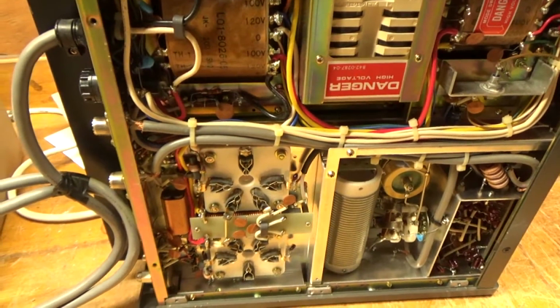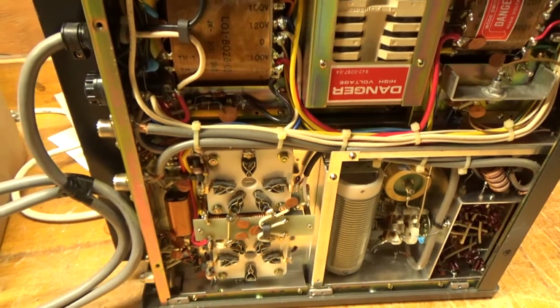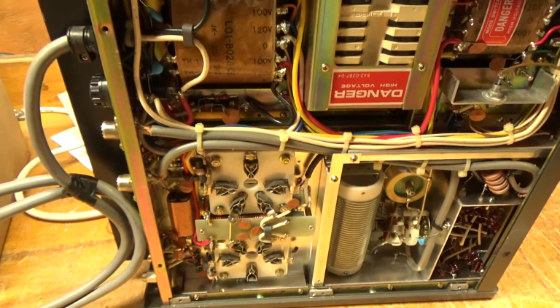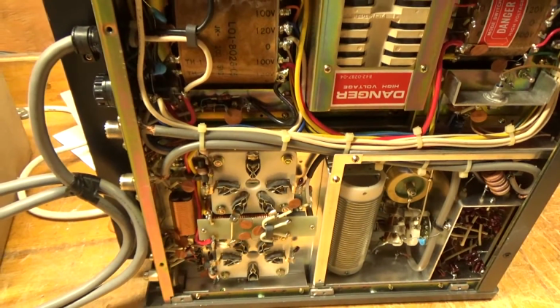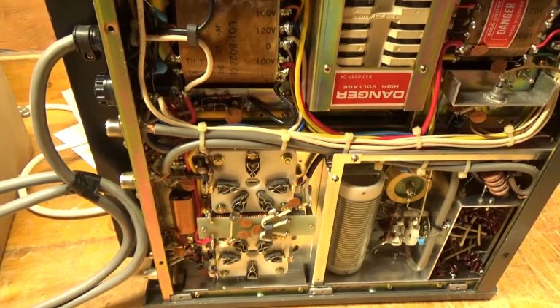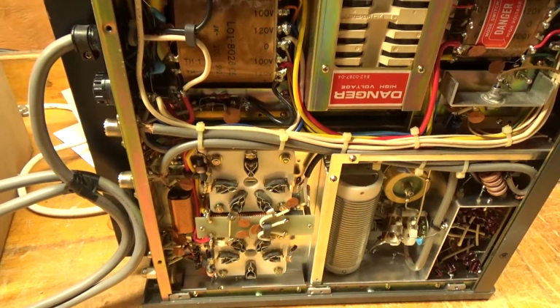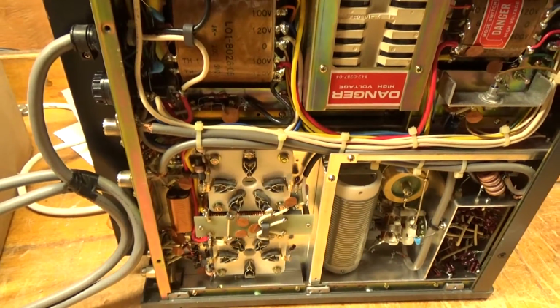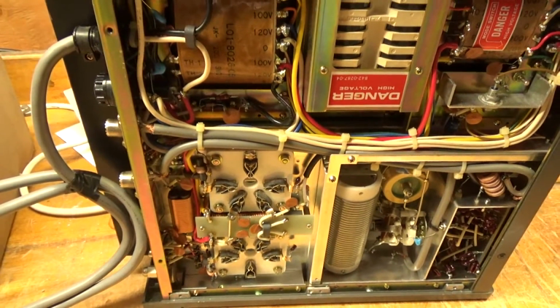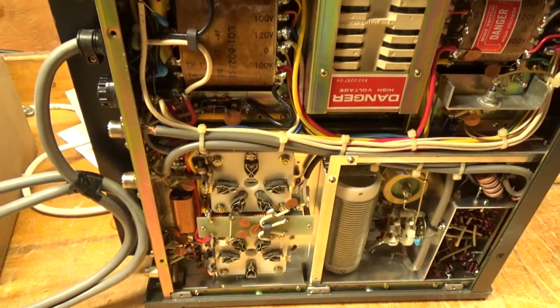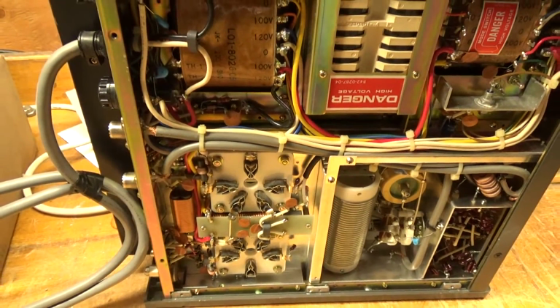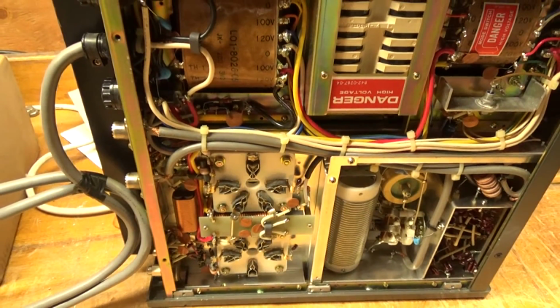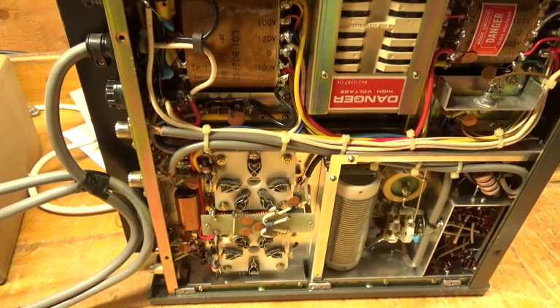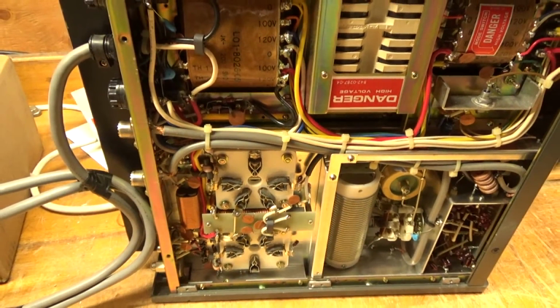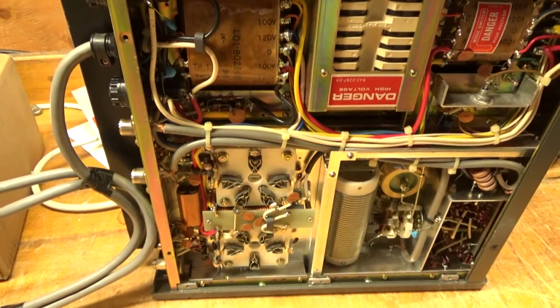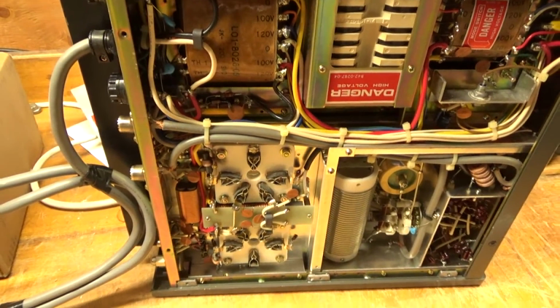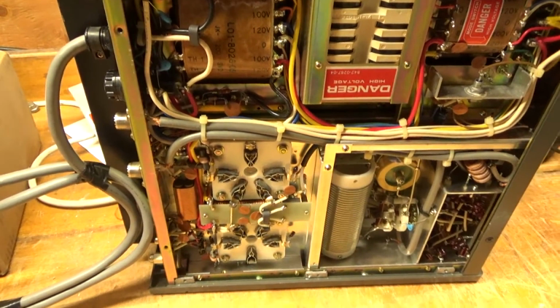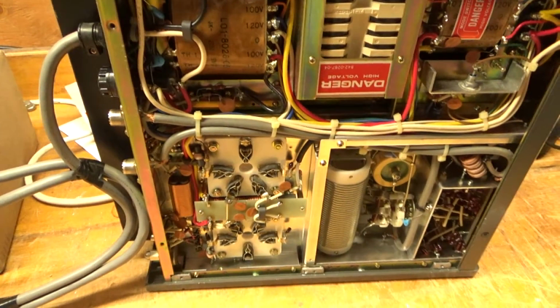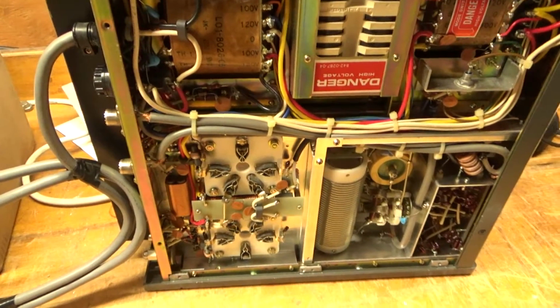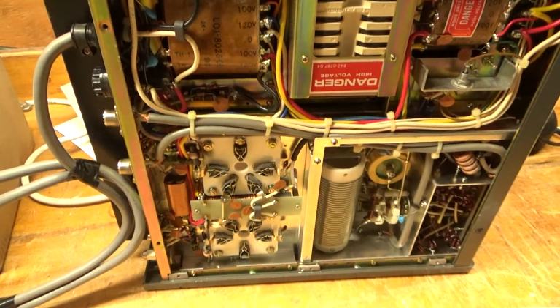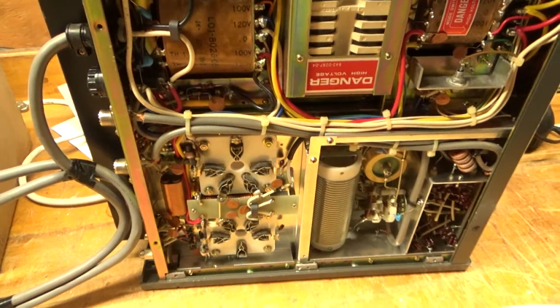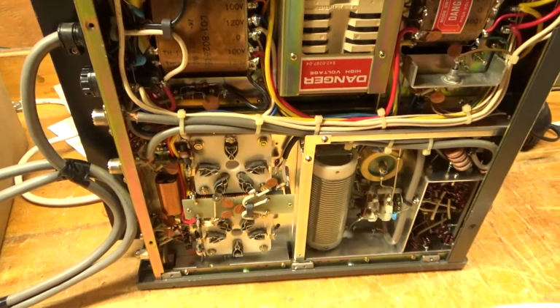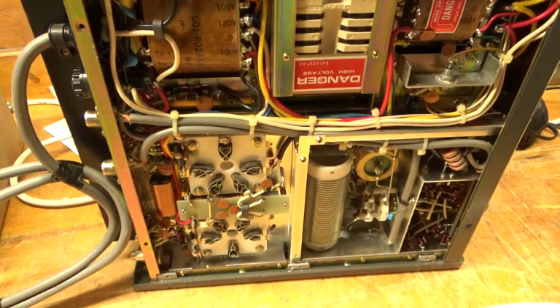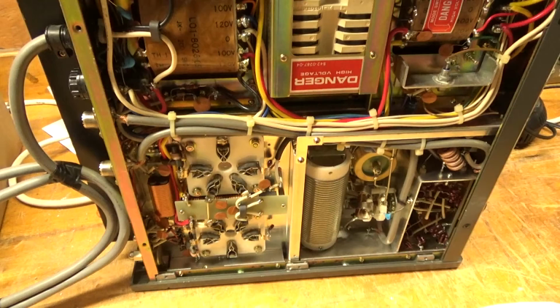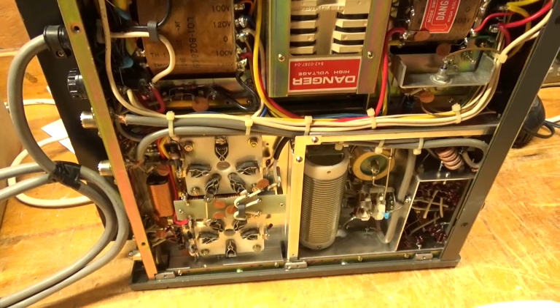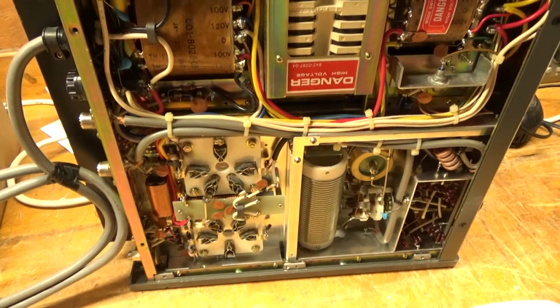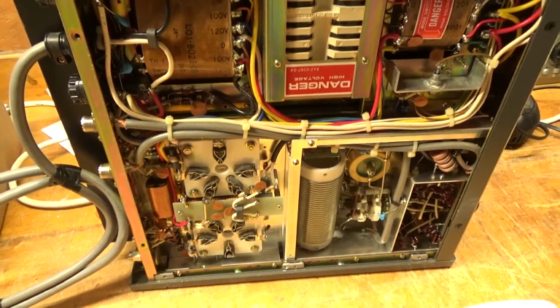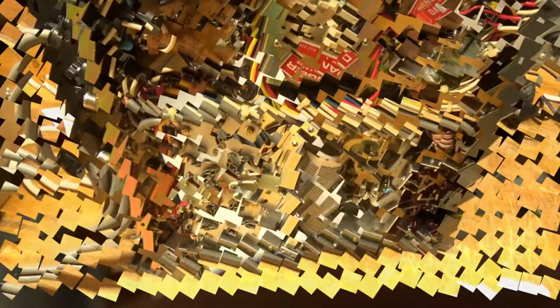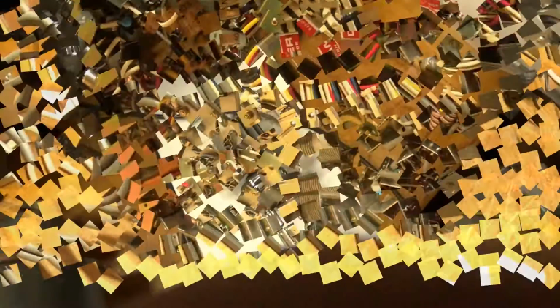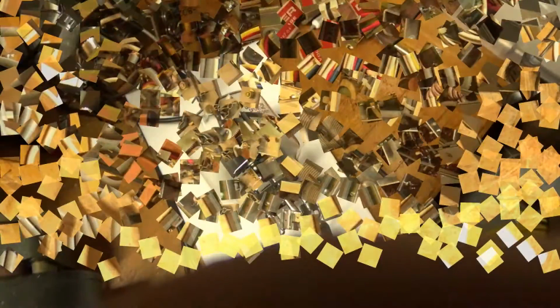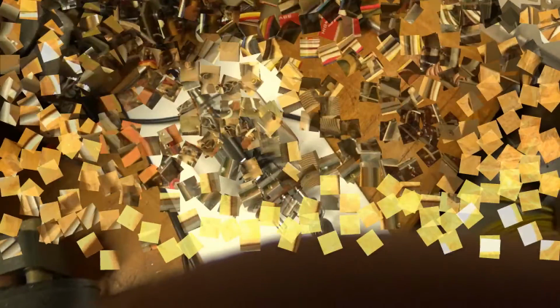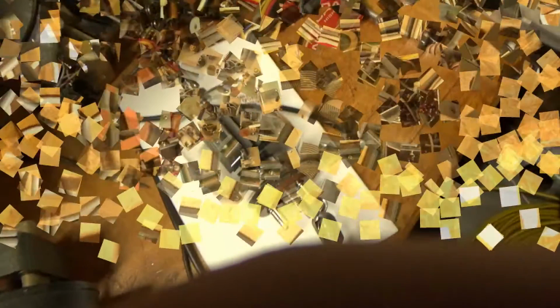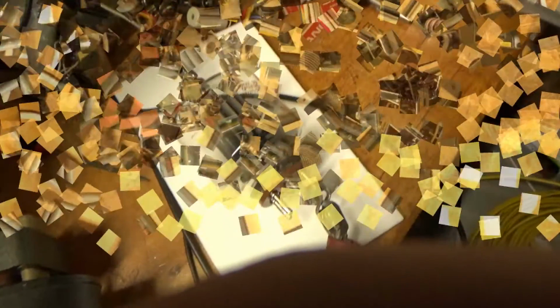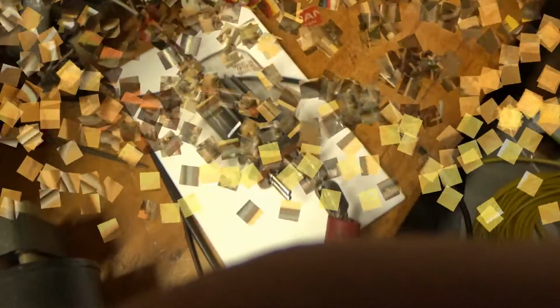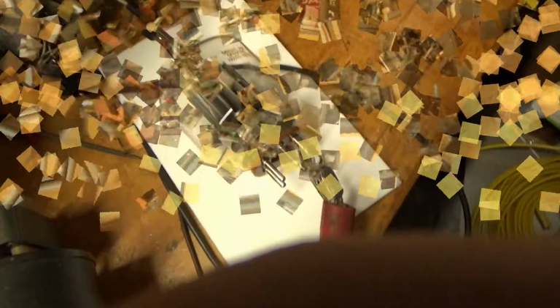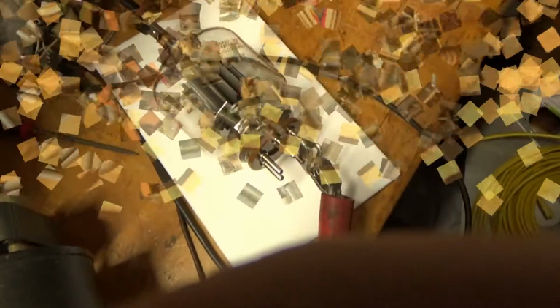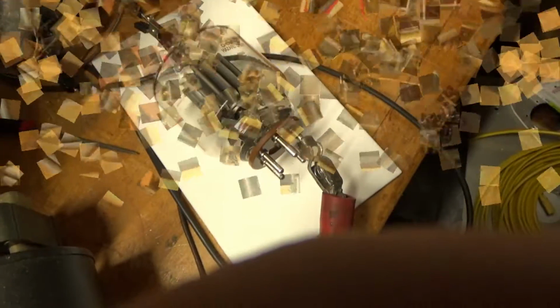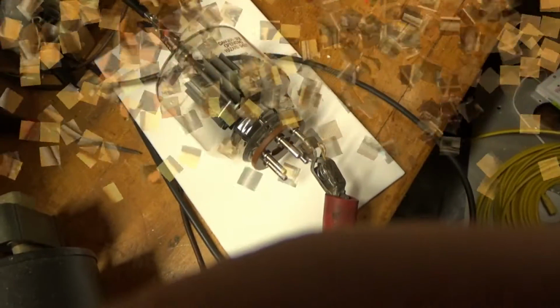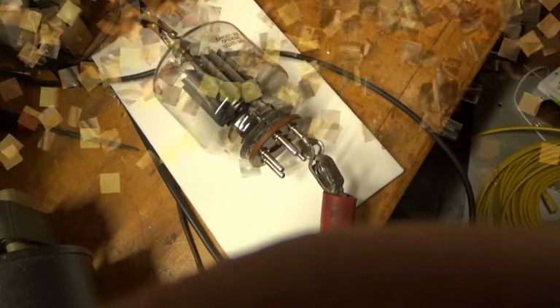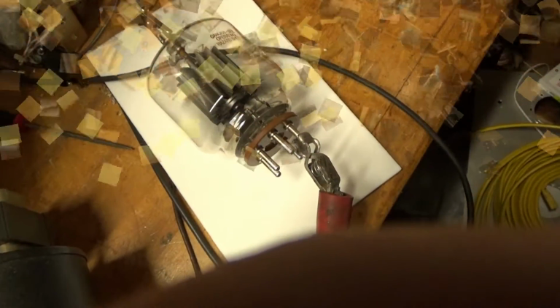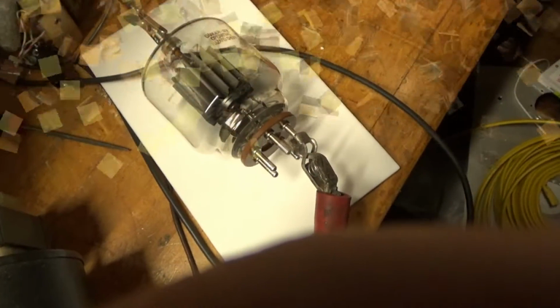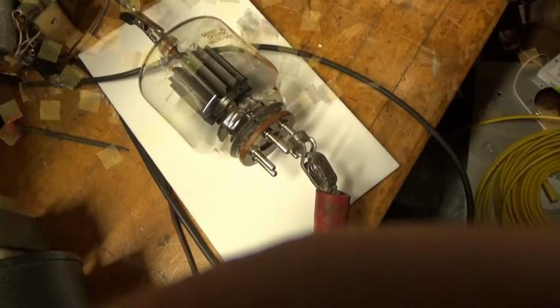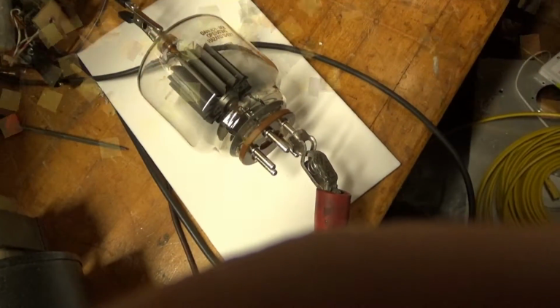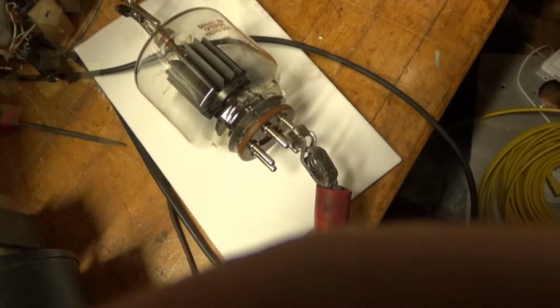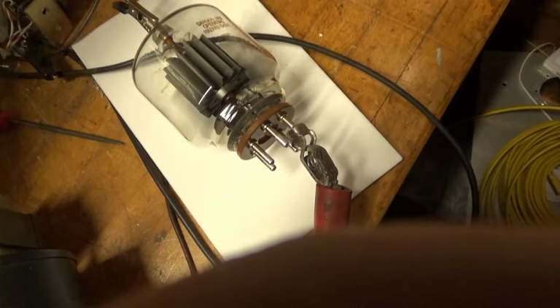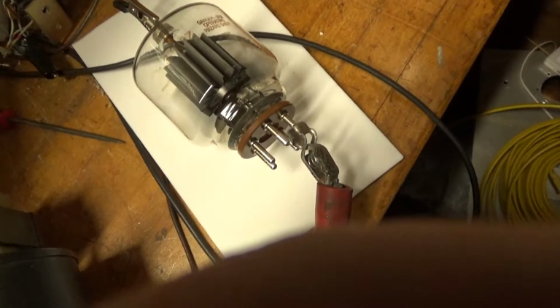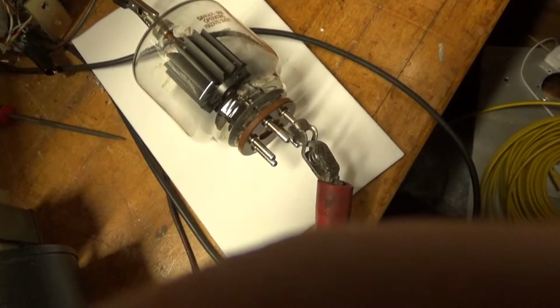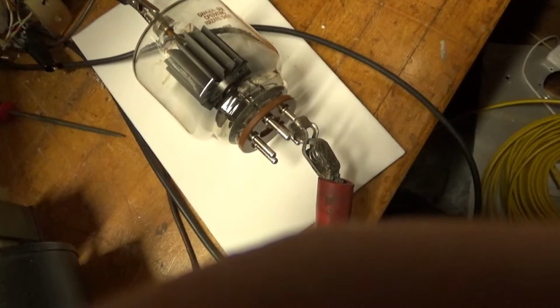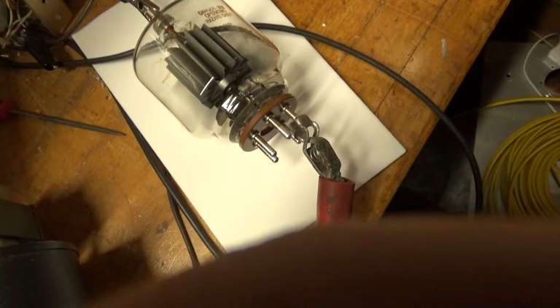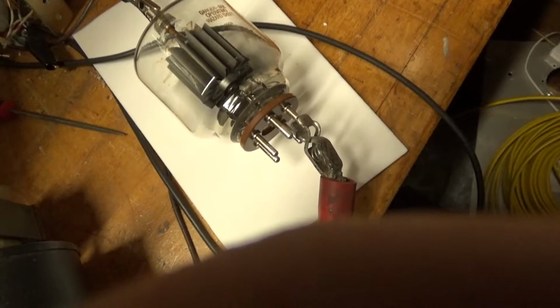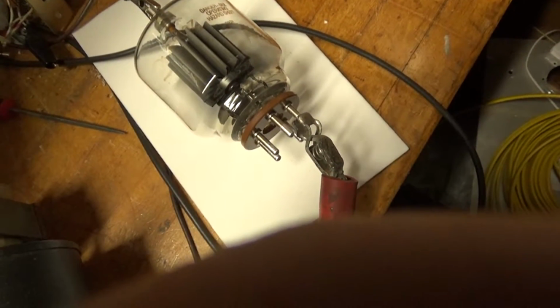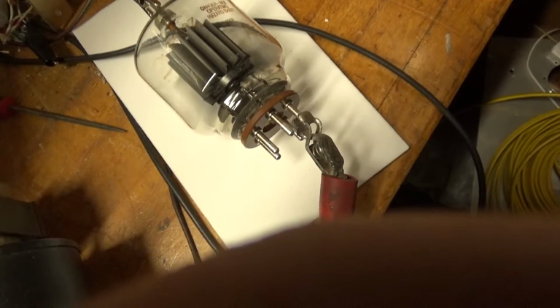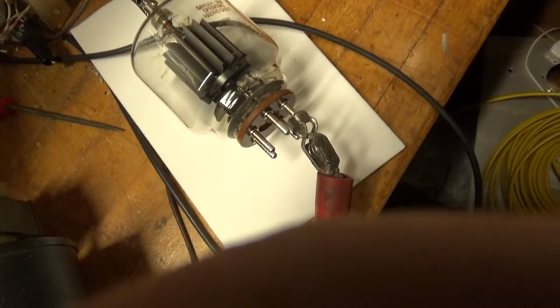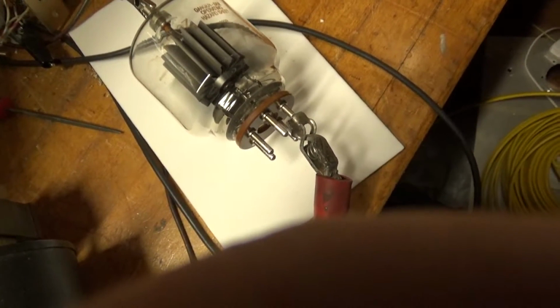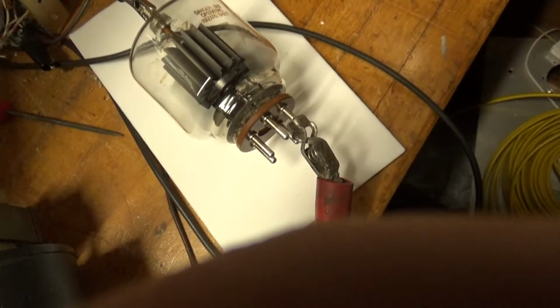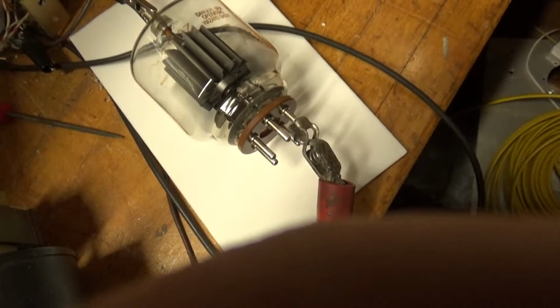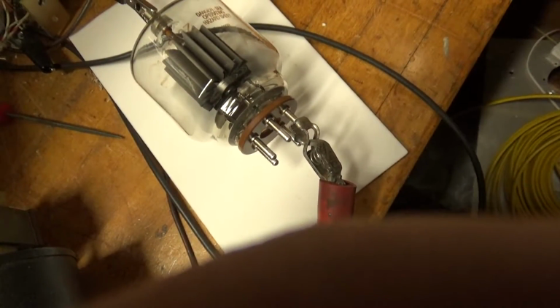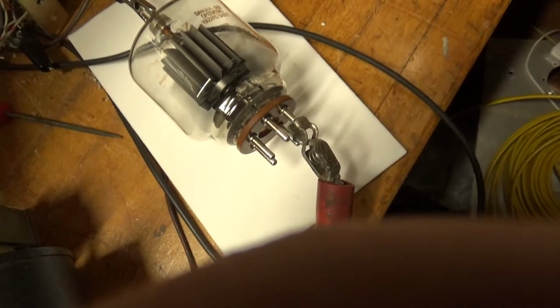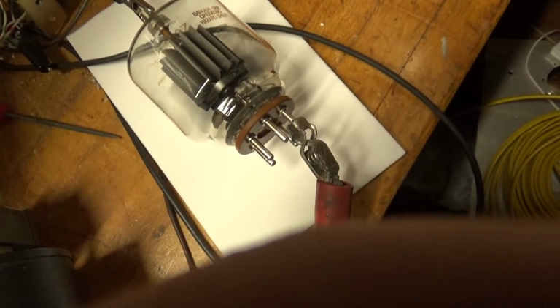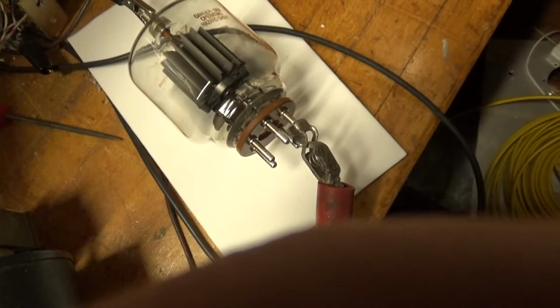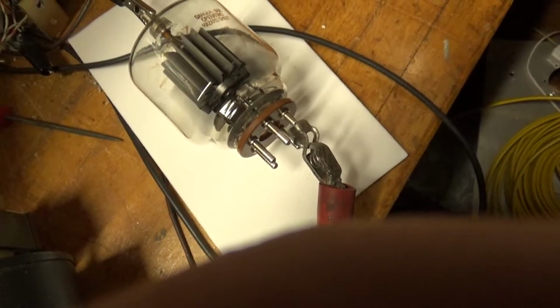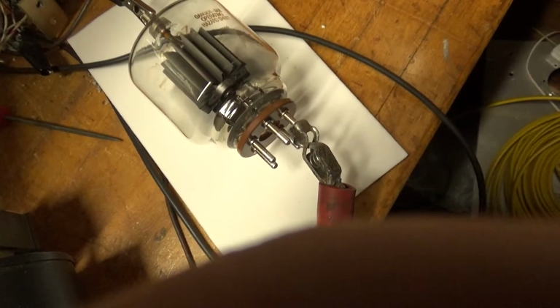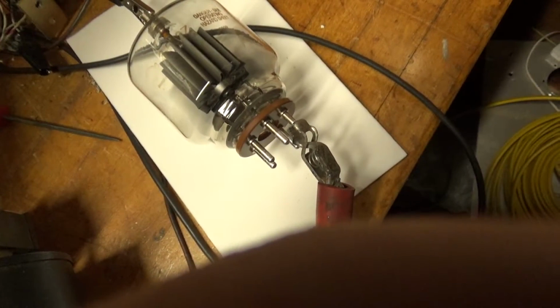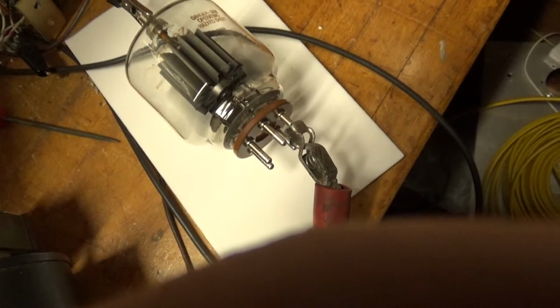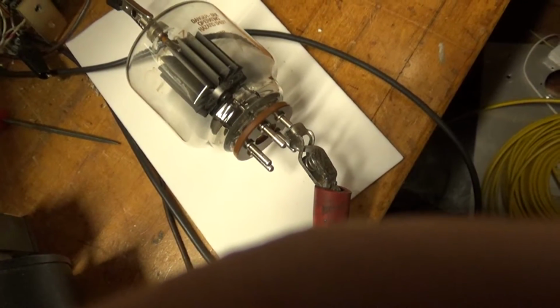I'm going to pull the tubes out, high-pot them, and I will be back. Hey everybody — I have one of the 3-500Zs here.